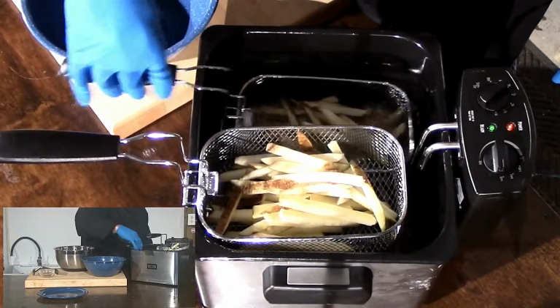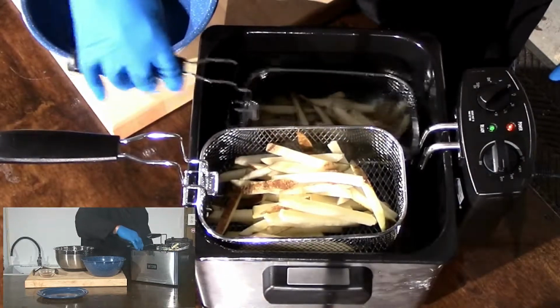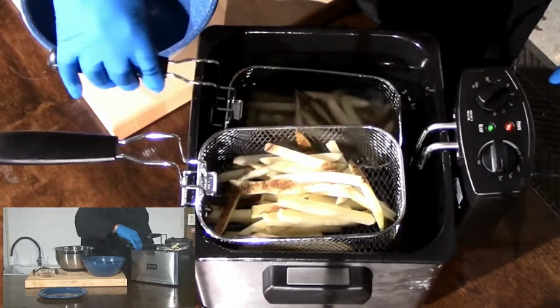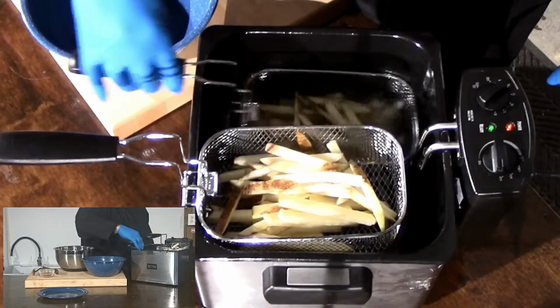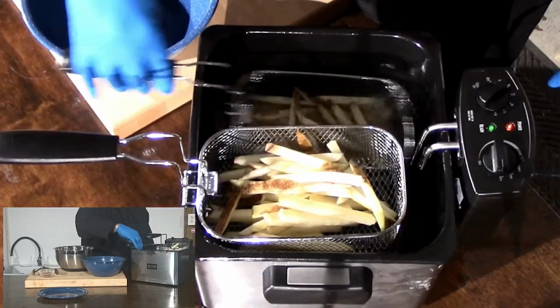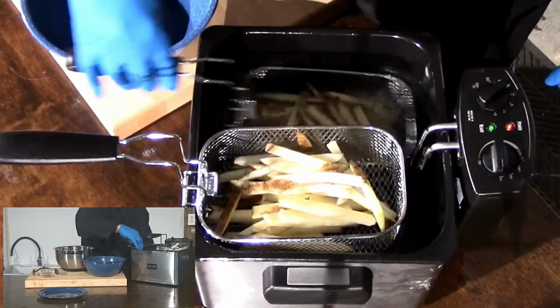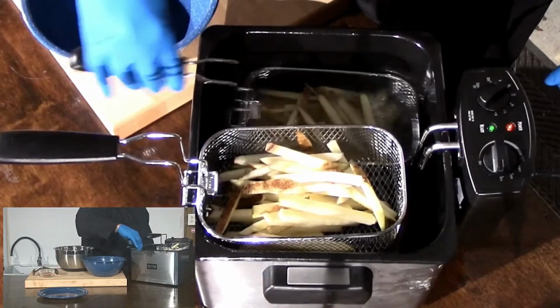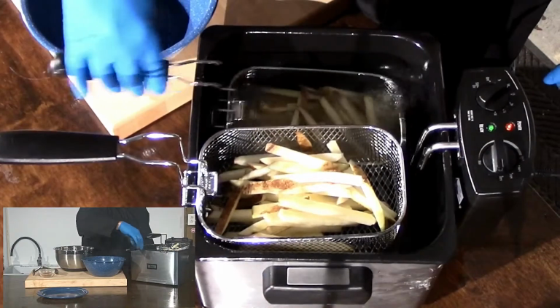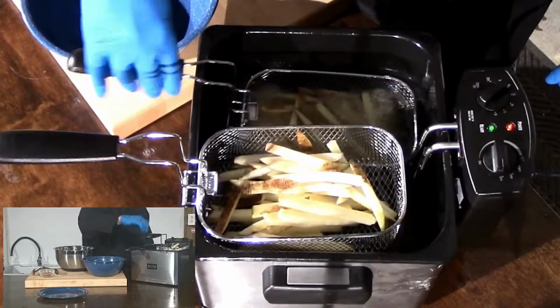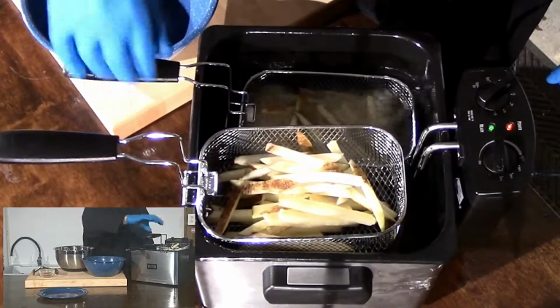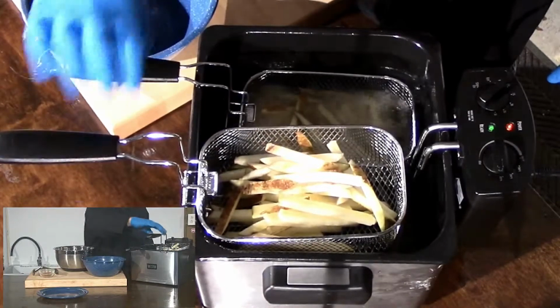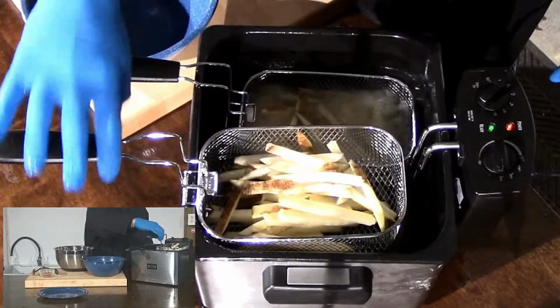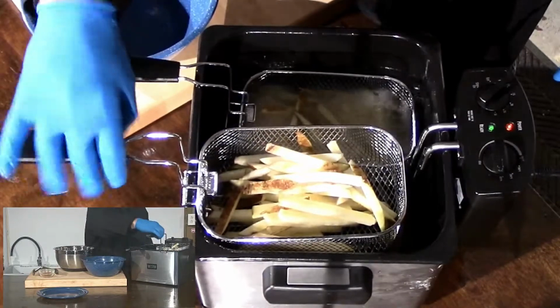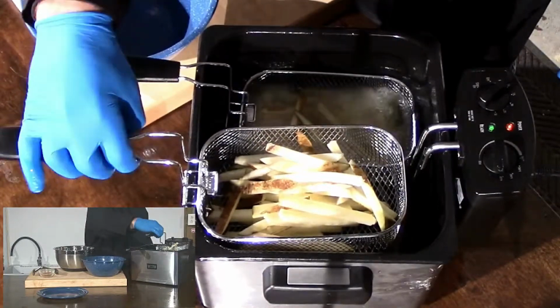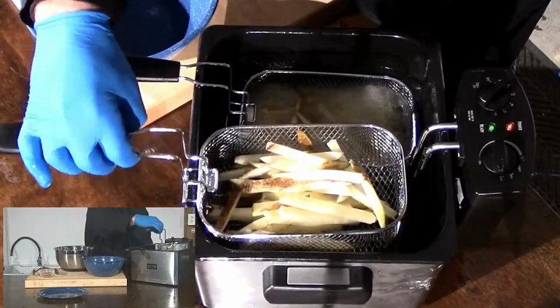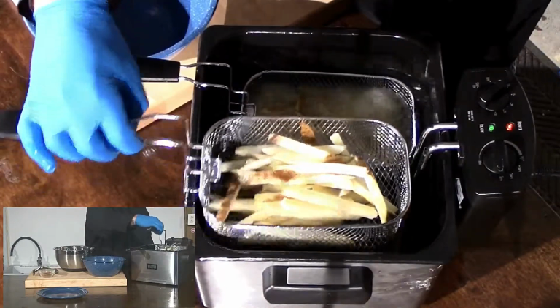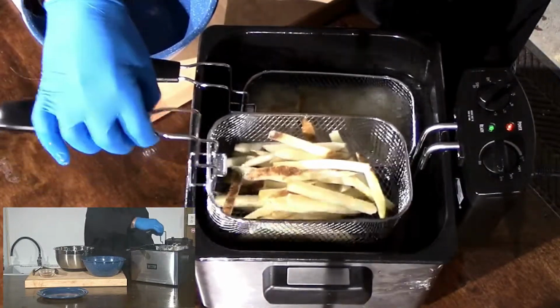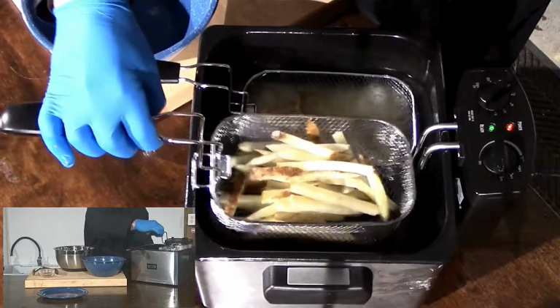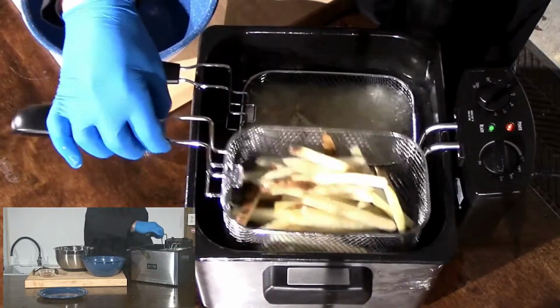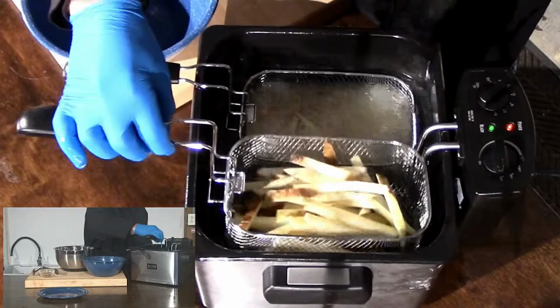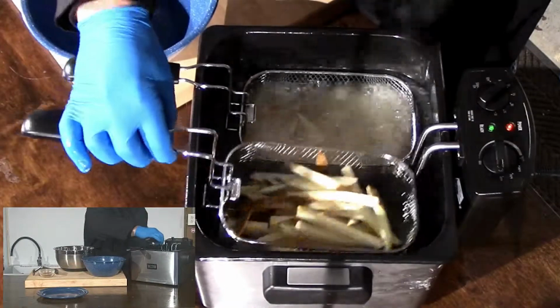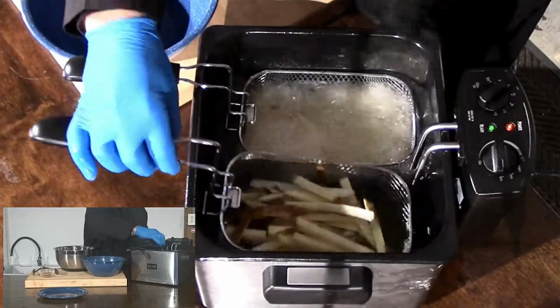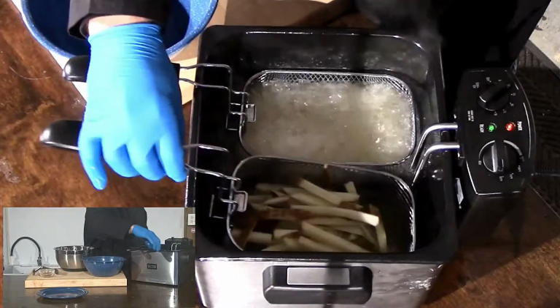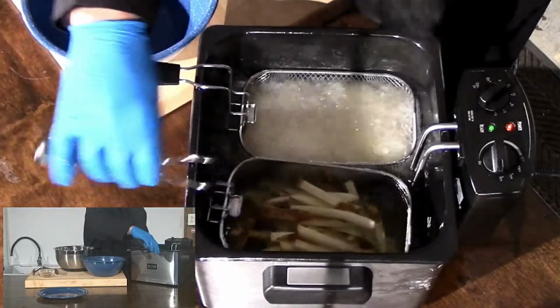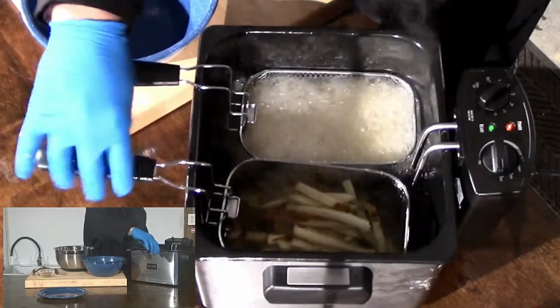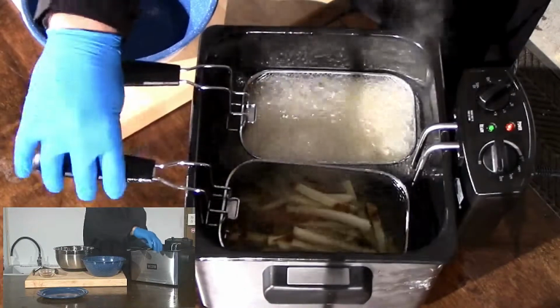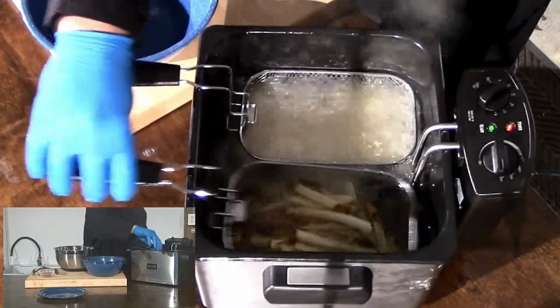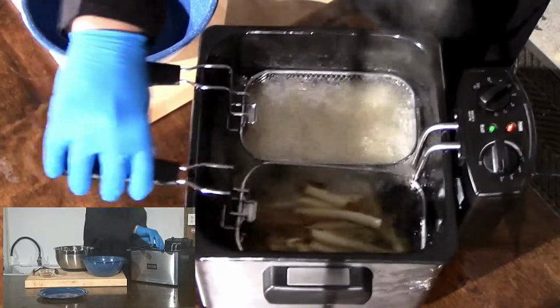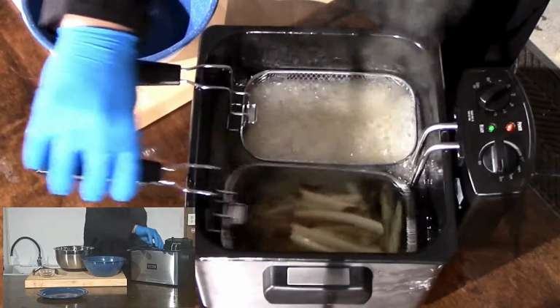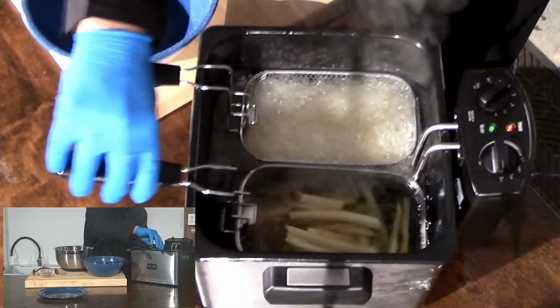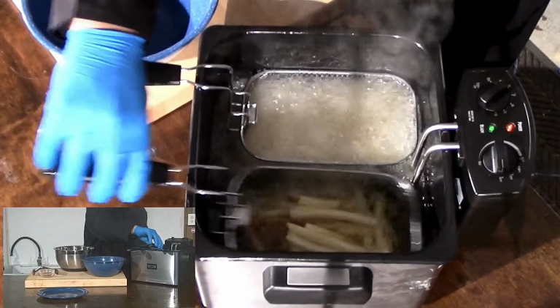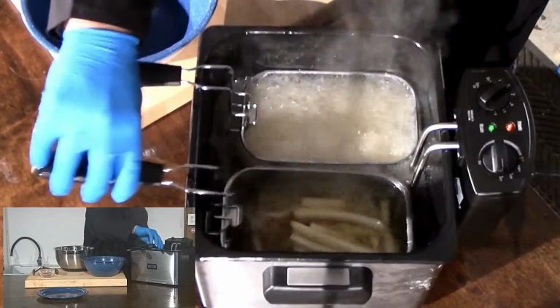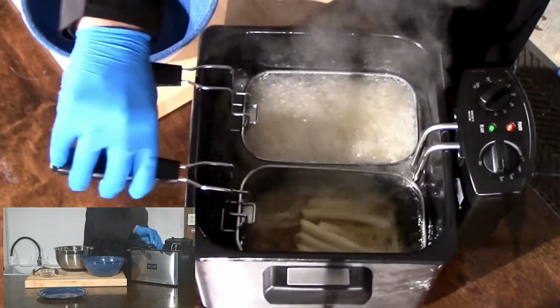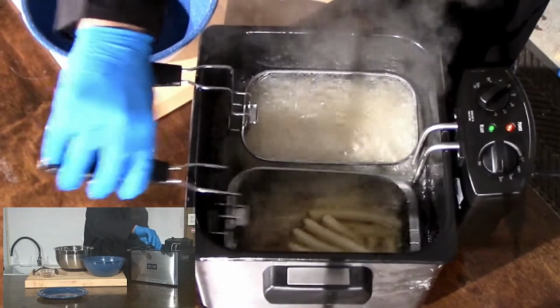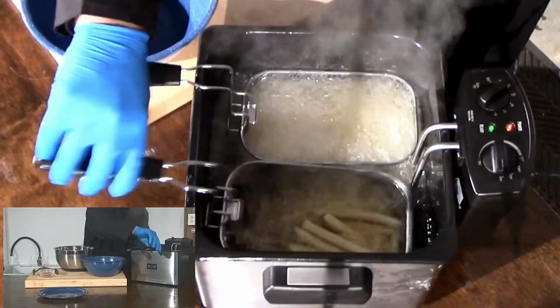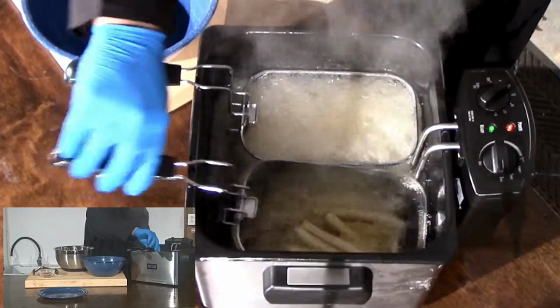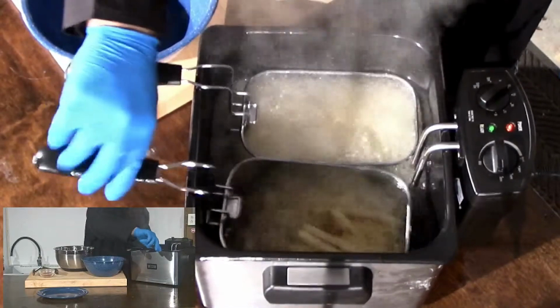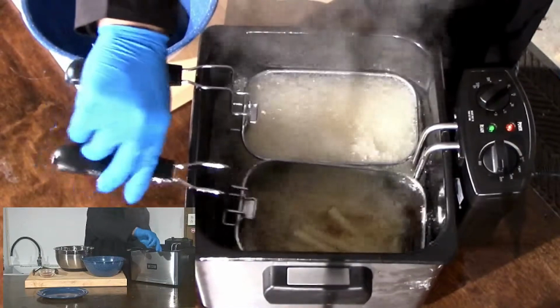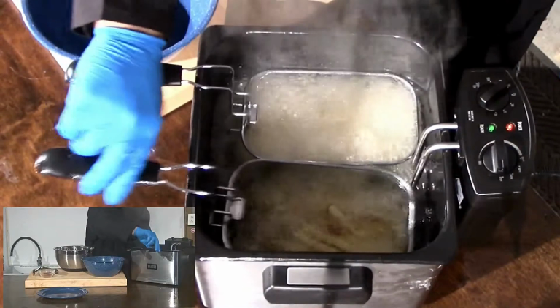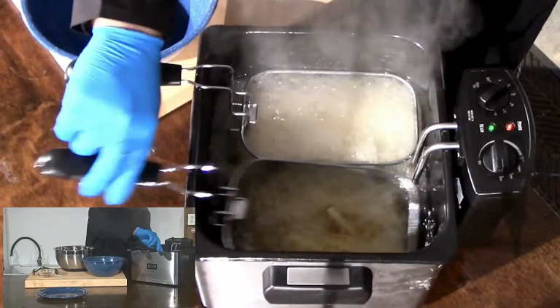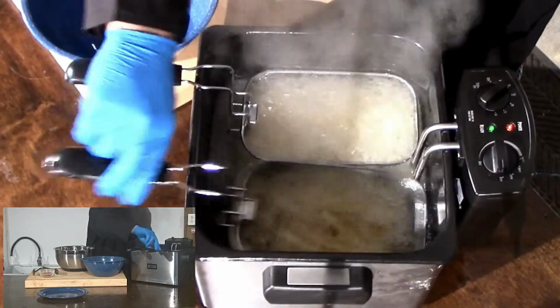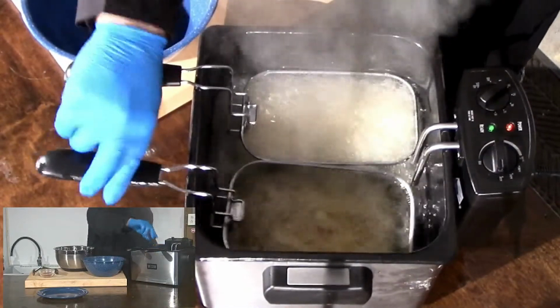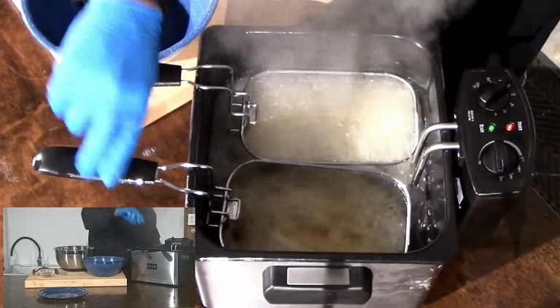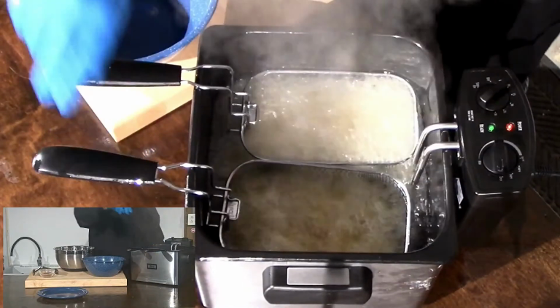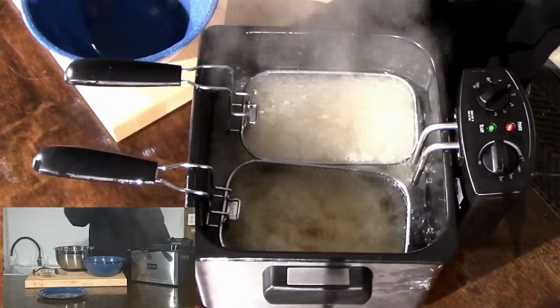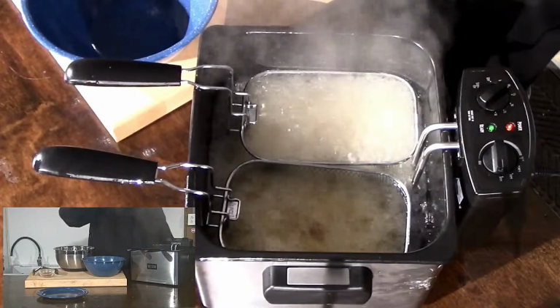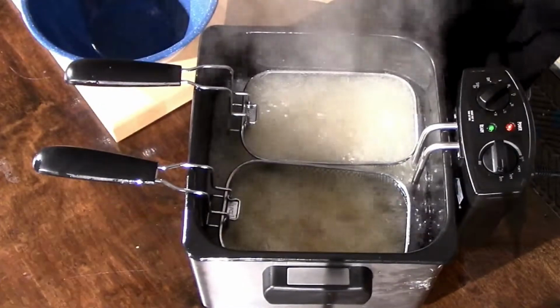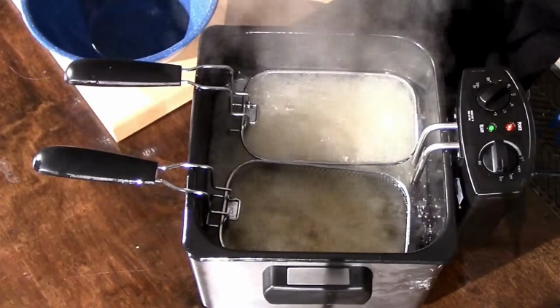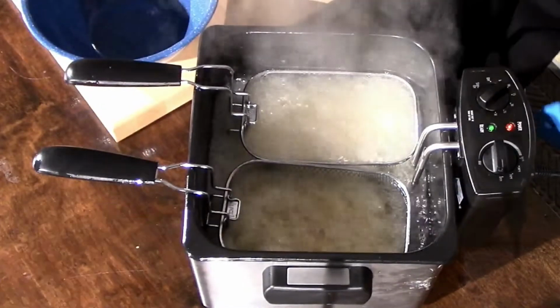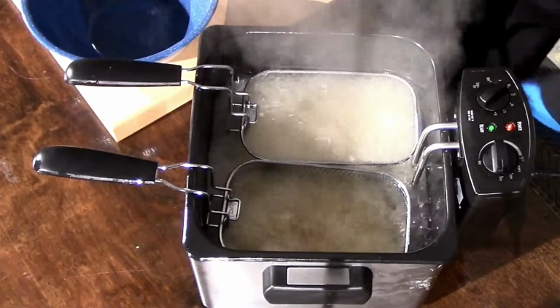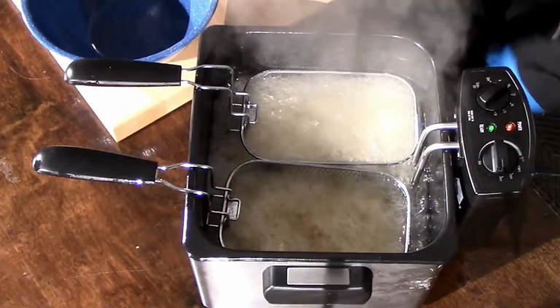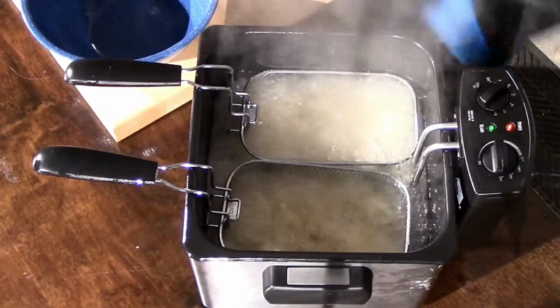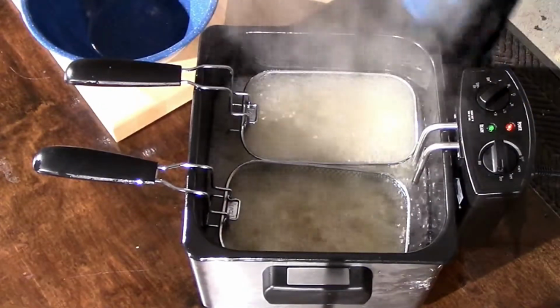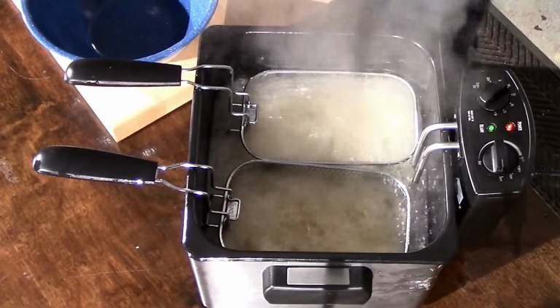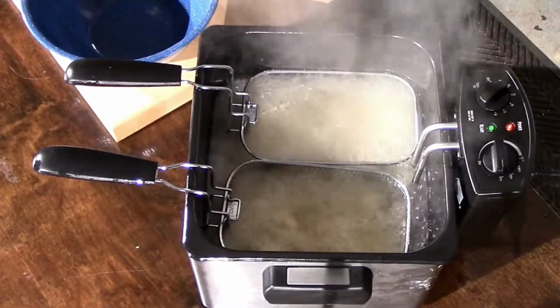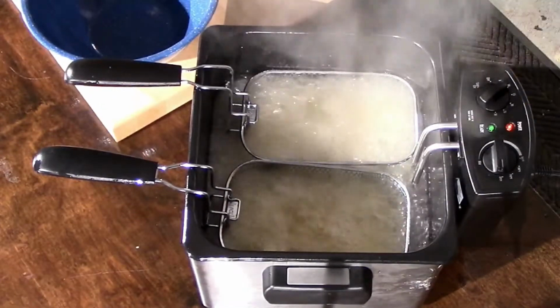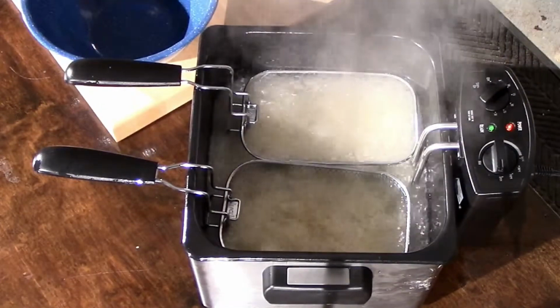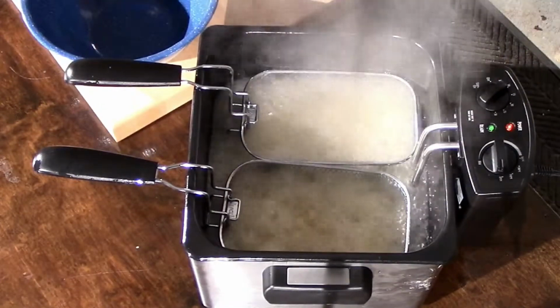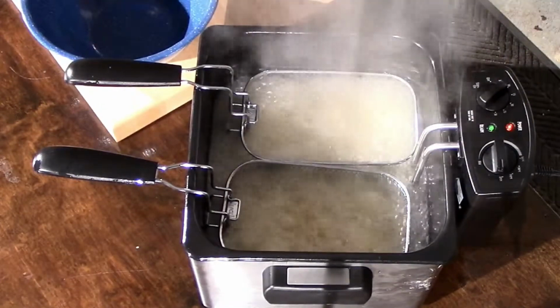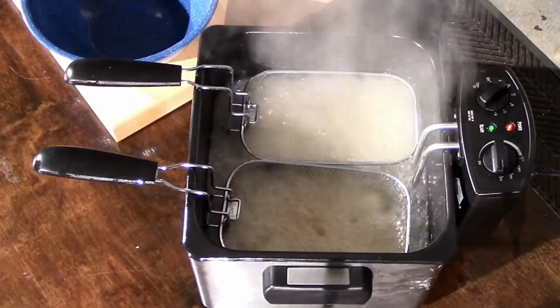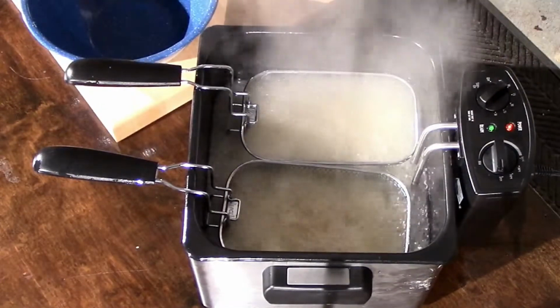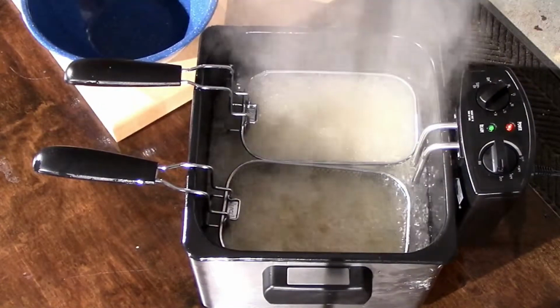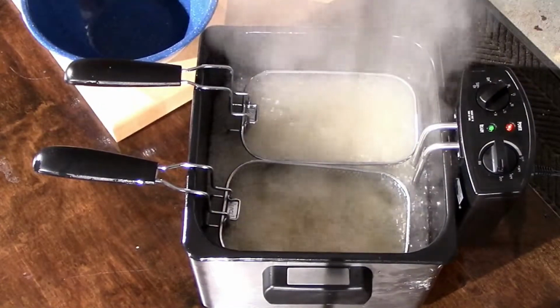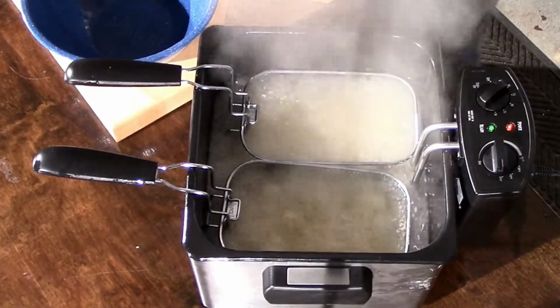Once the potatoes are placed in the basket, lower them into the oil. Shake the basket gently to allow for even cooking. They're going to take about five to six minutes.